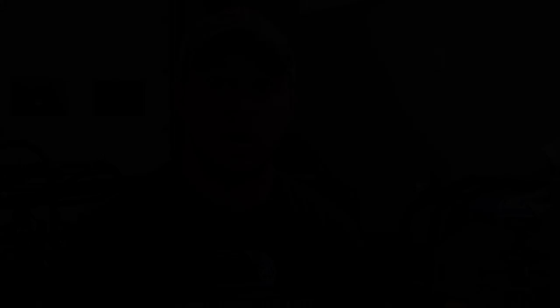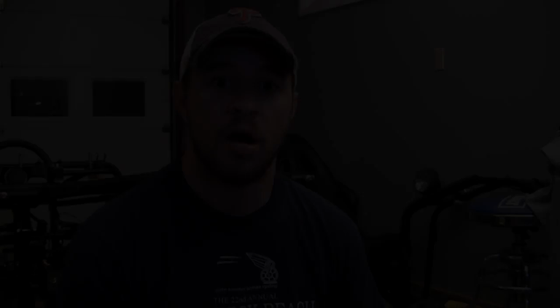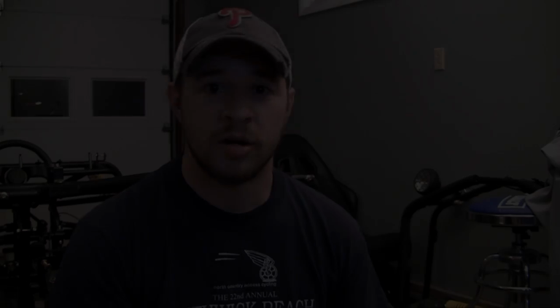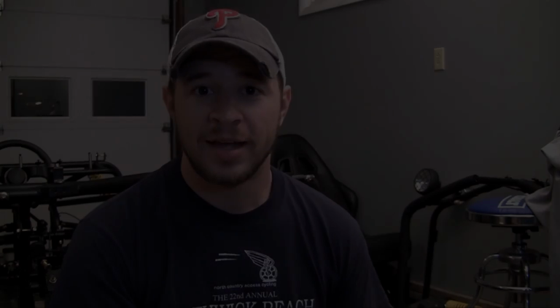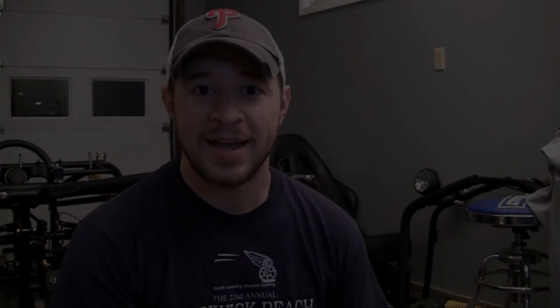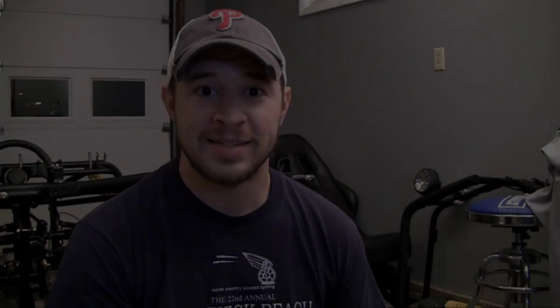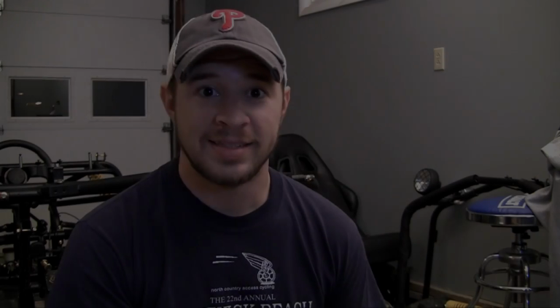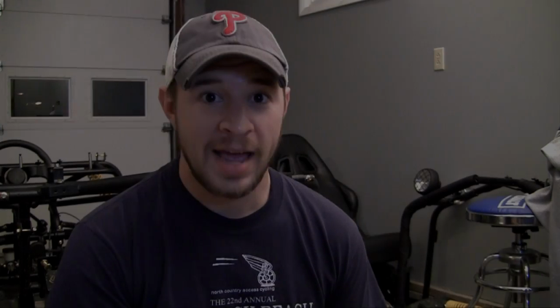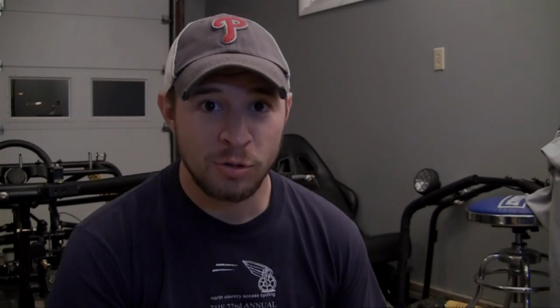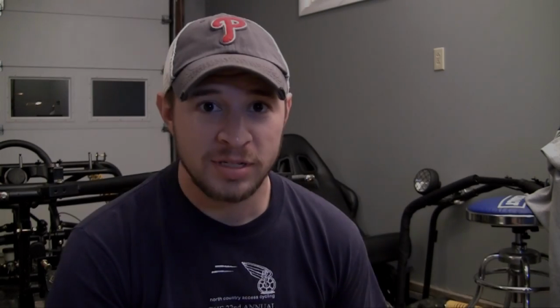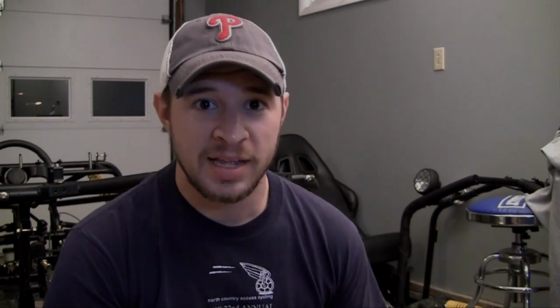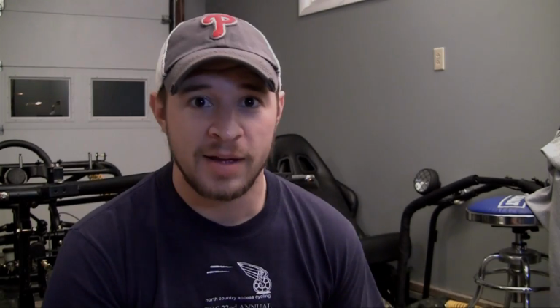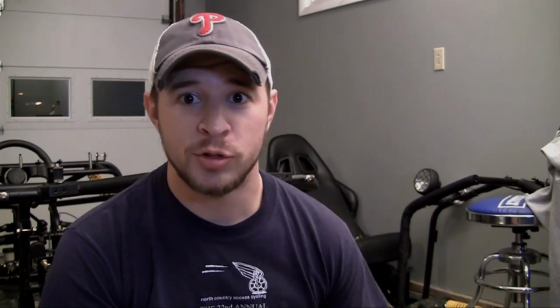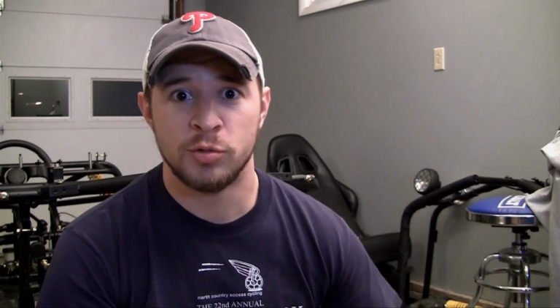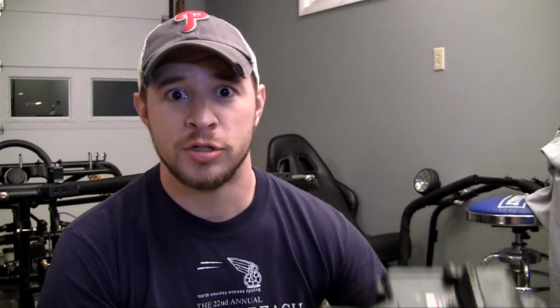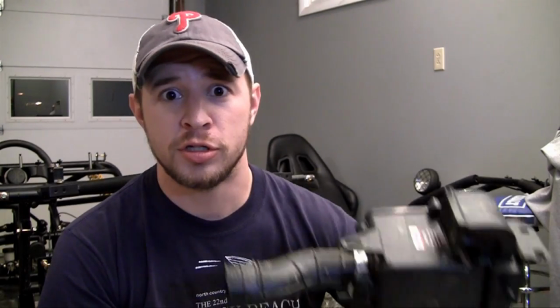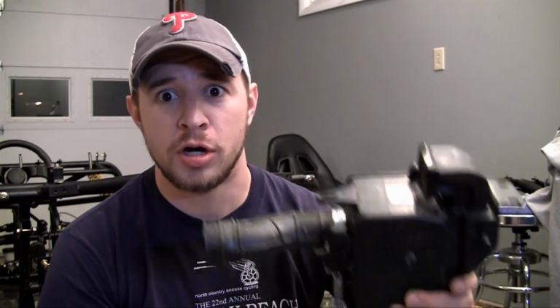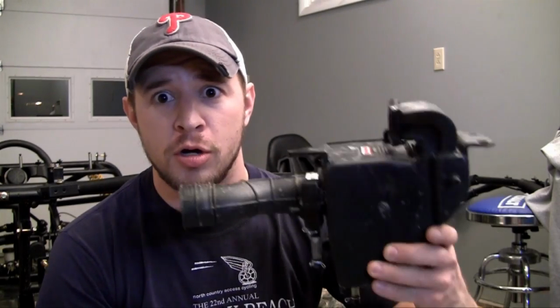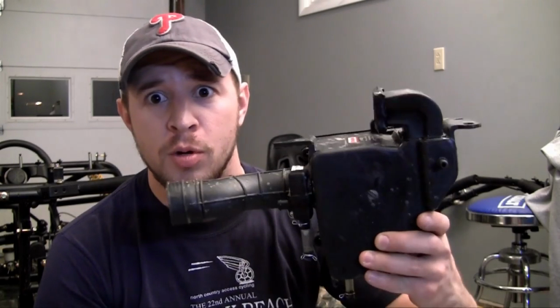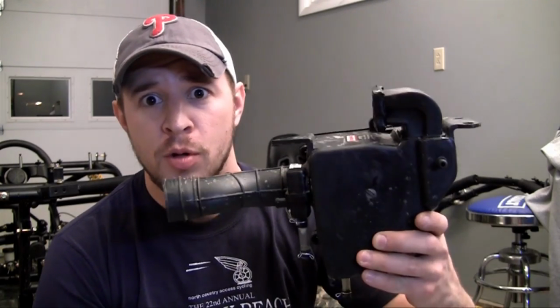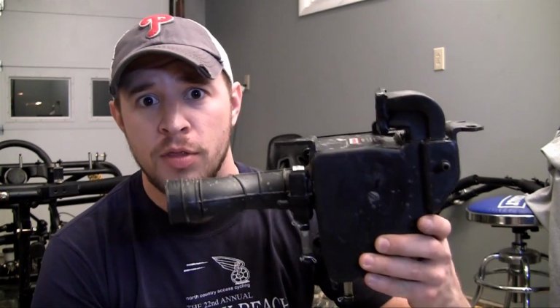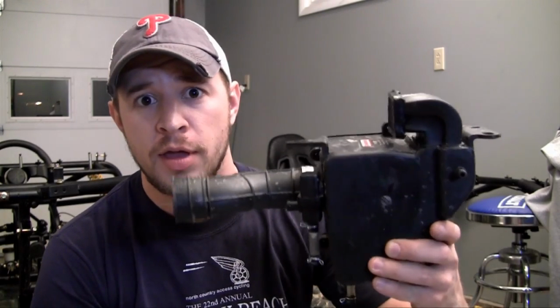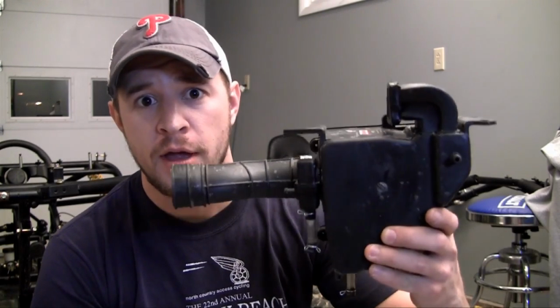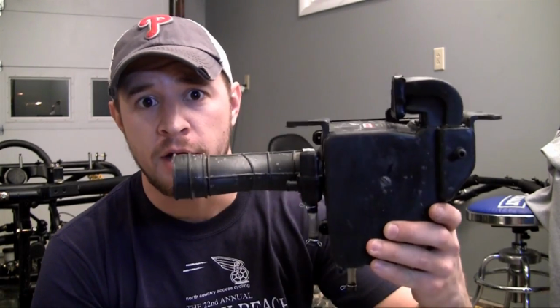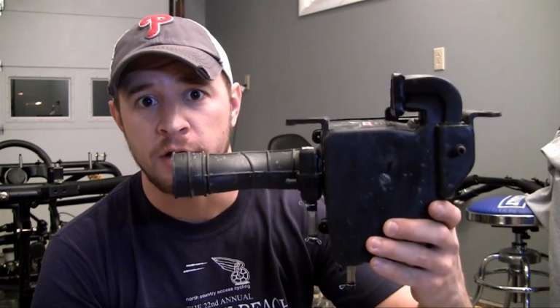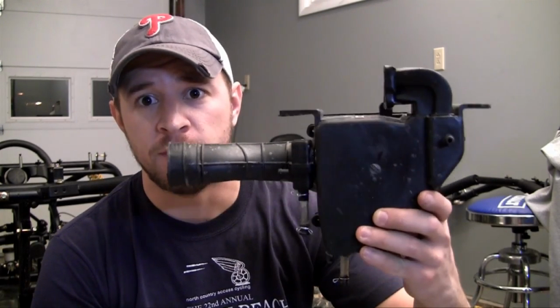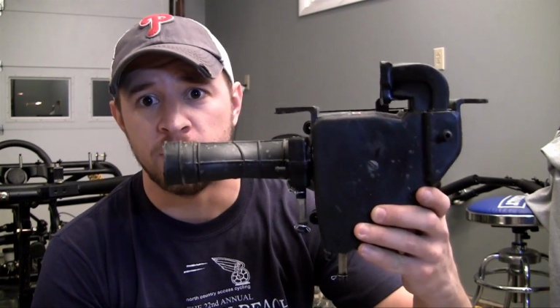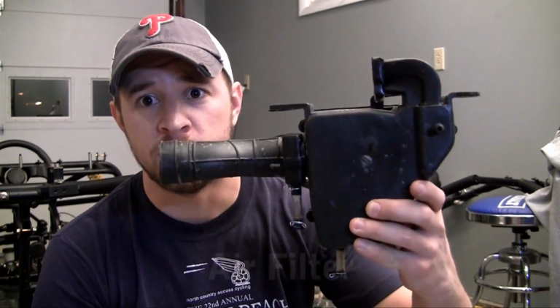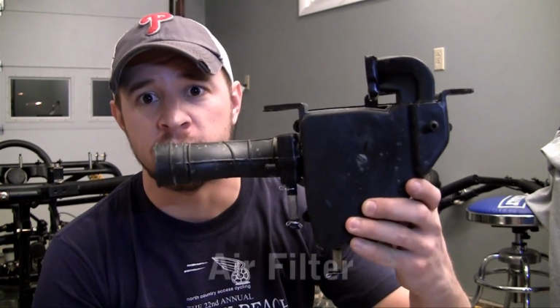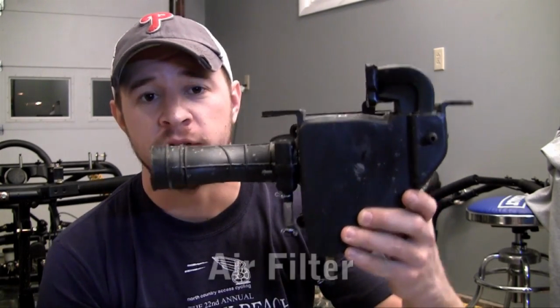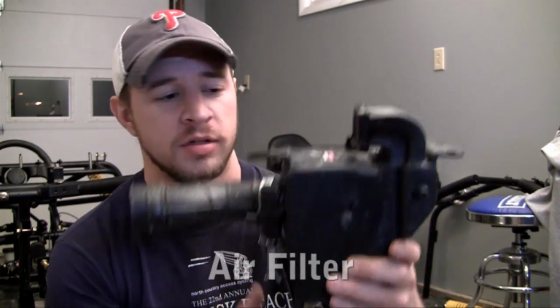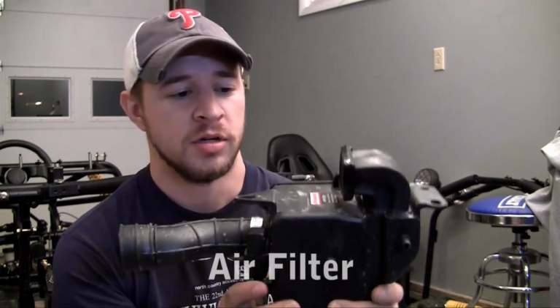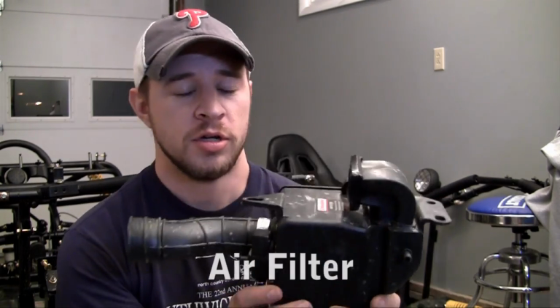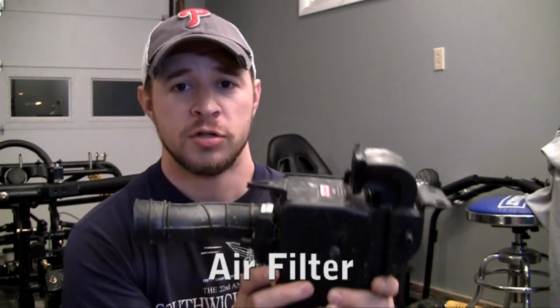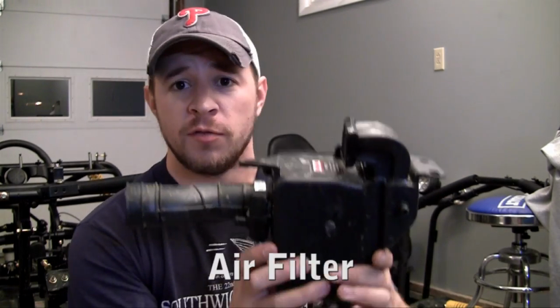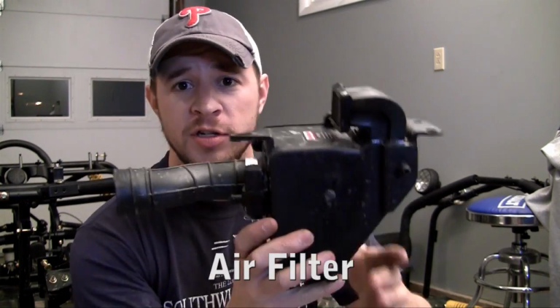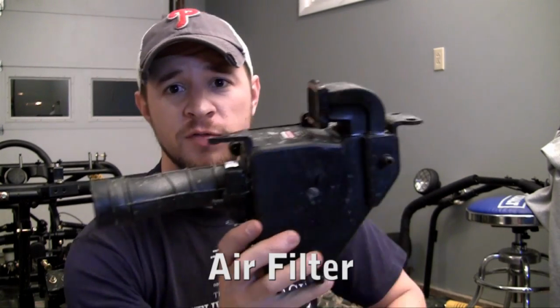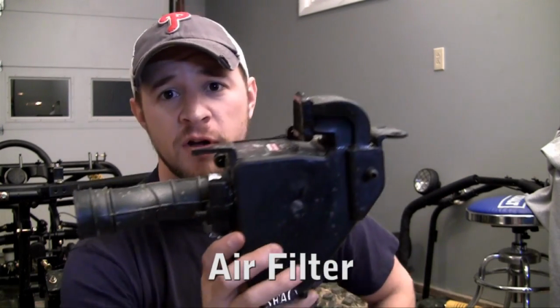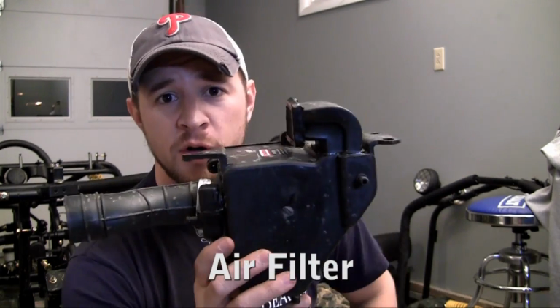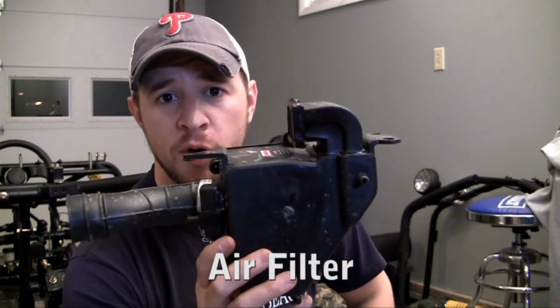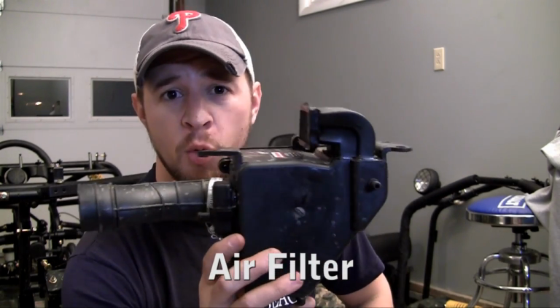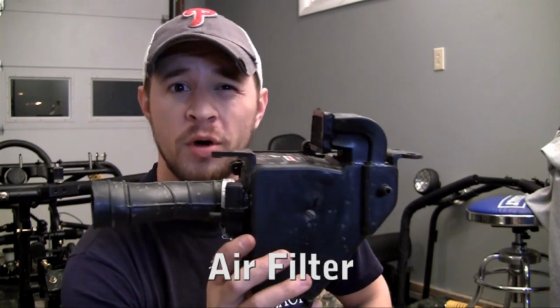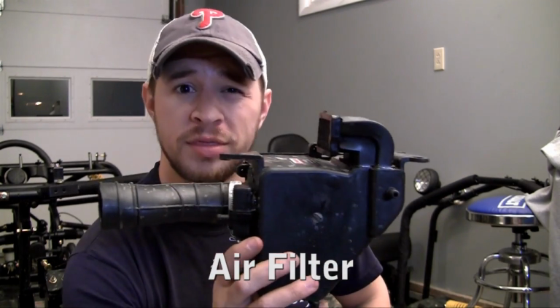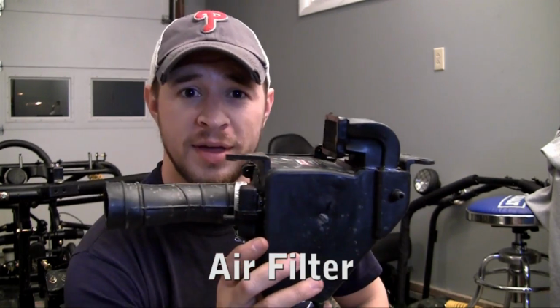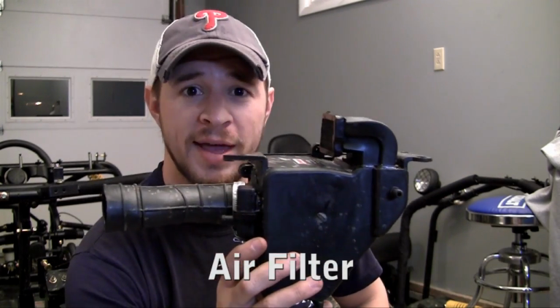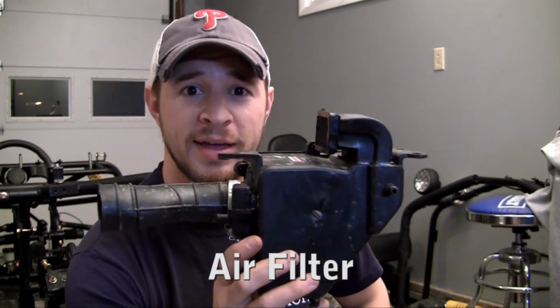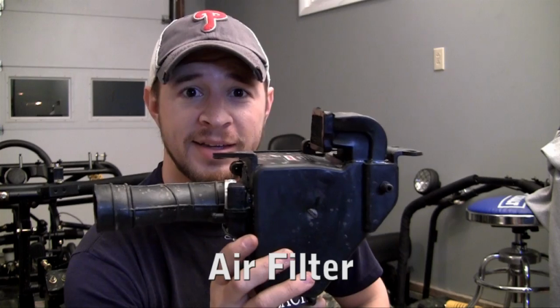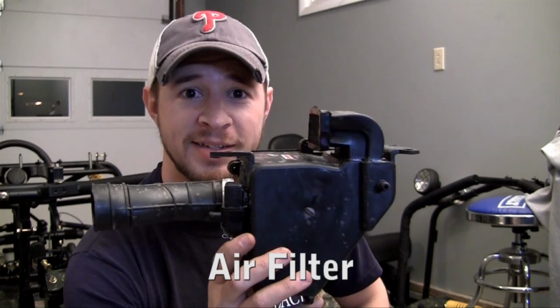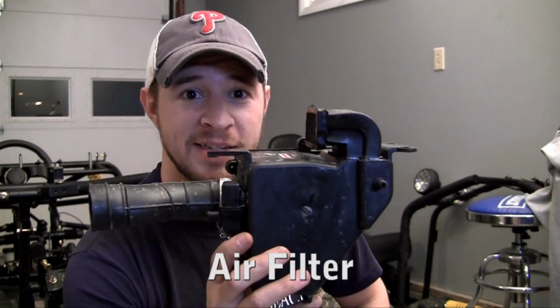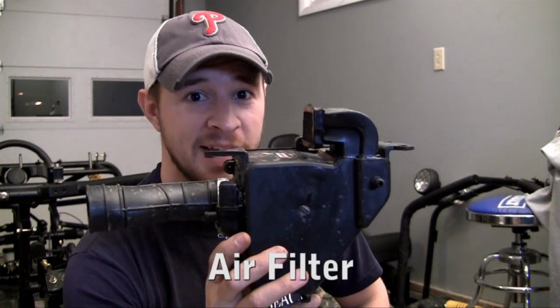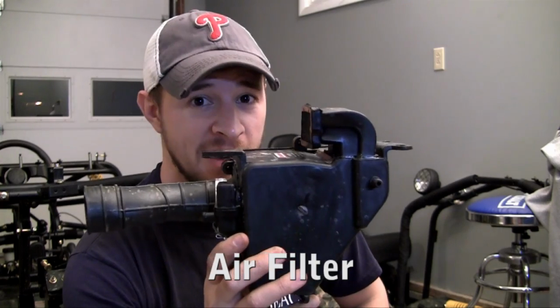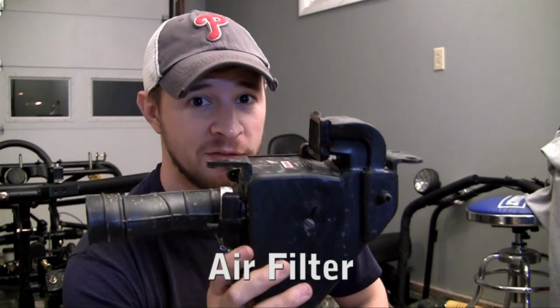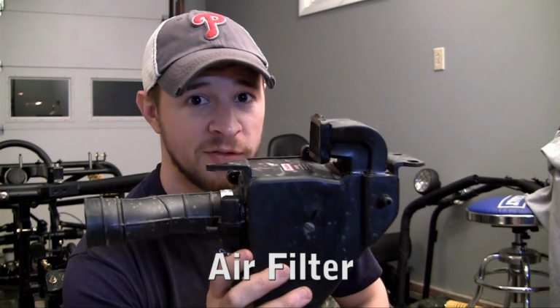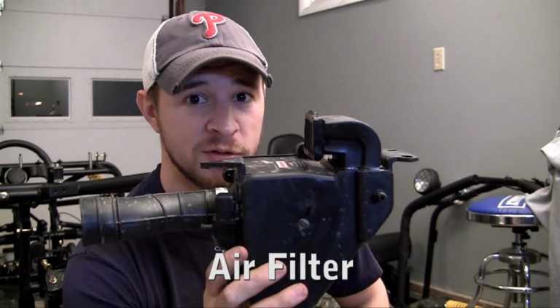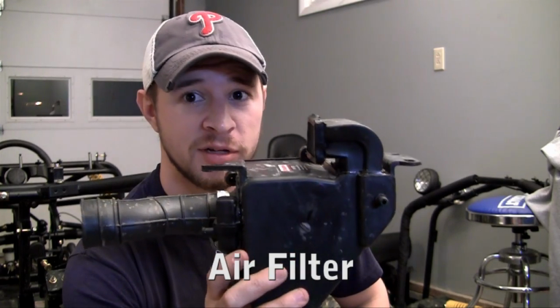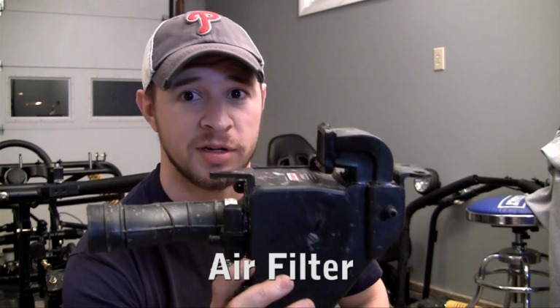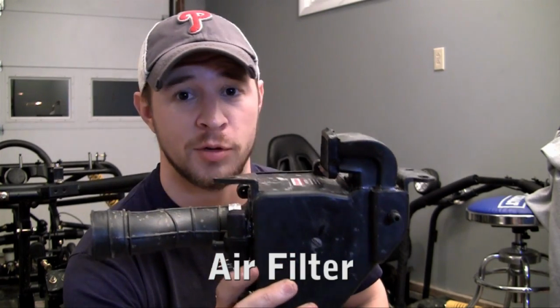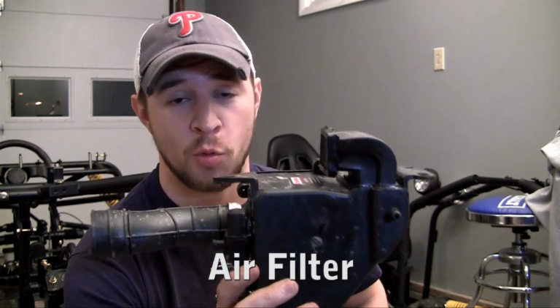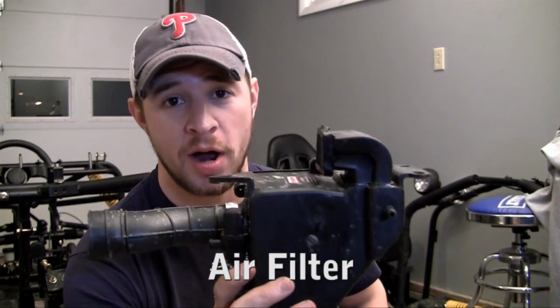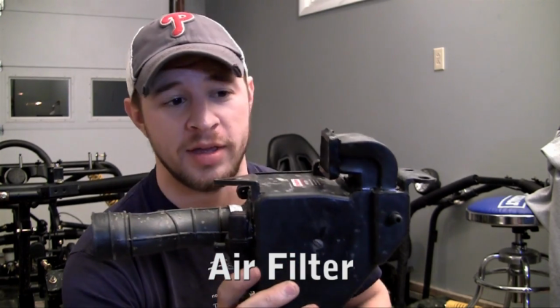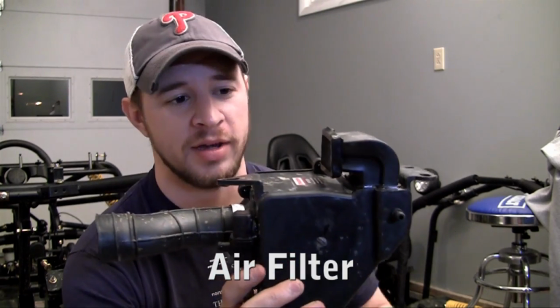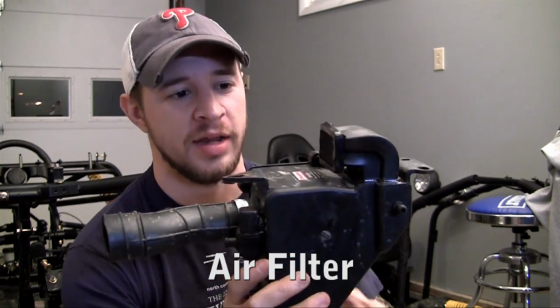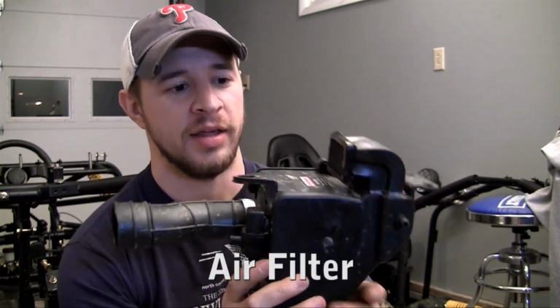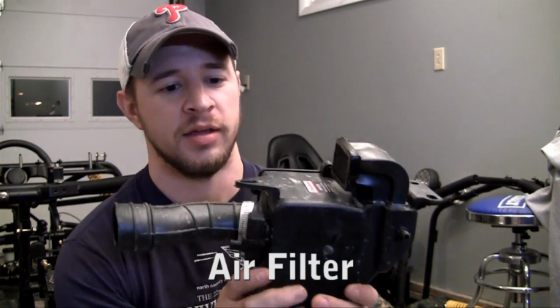Alright guys, now it's time to install the air filter. So first of all, what the heck is an air filter and why do you need it?